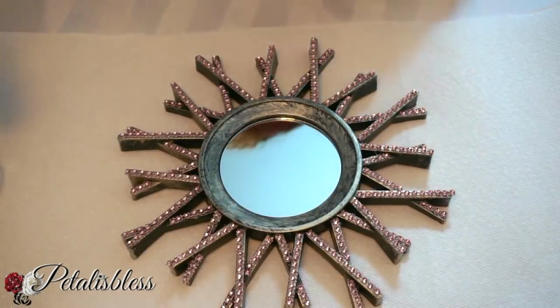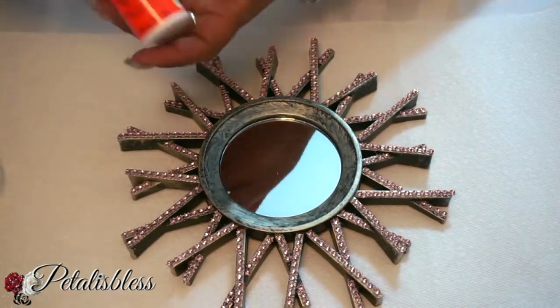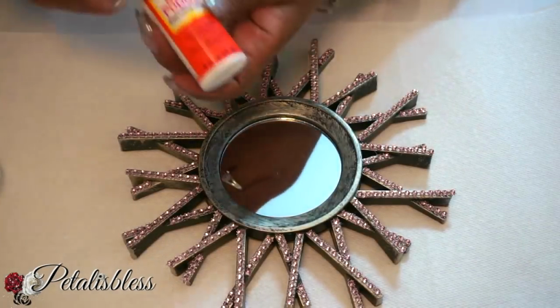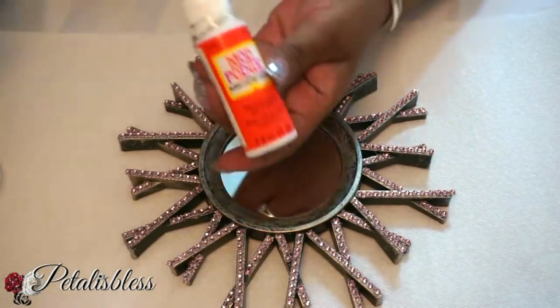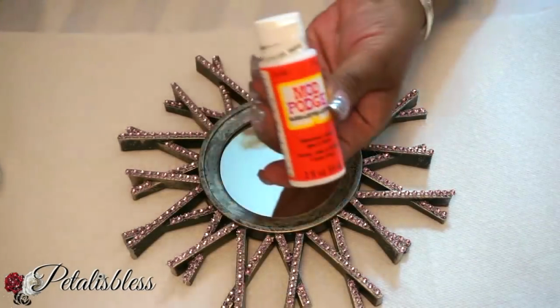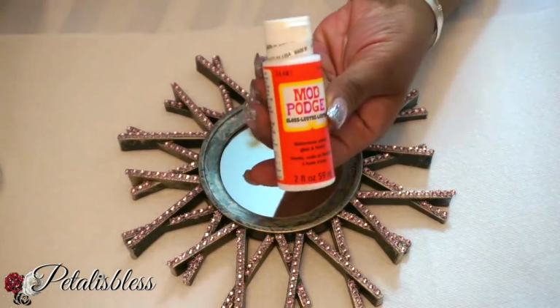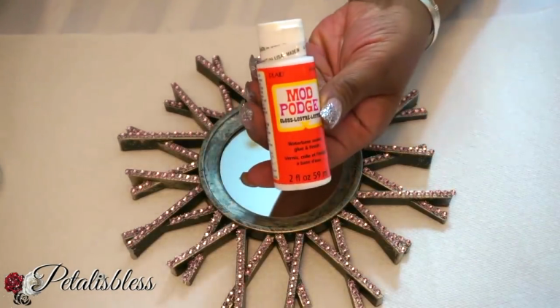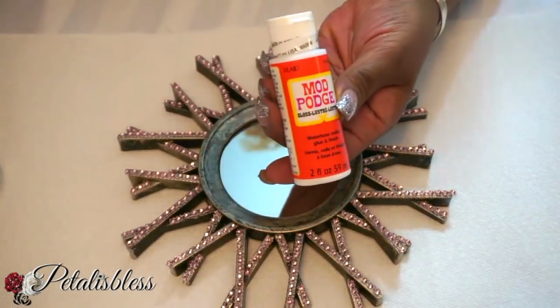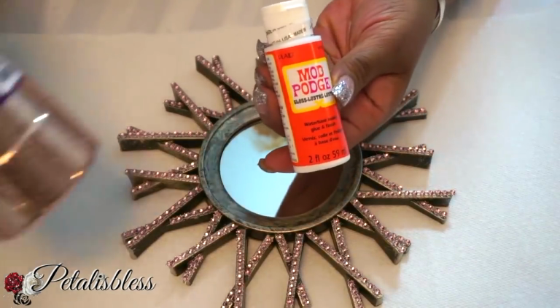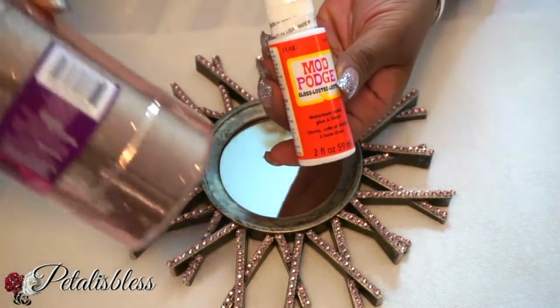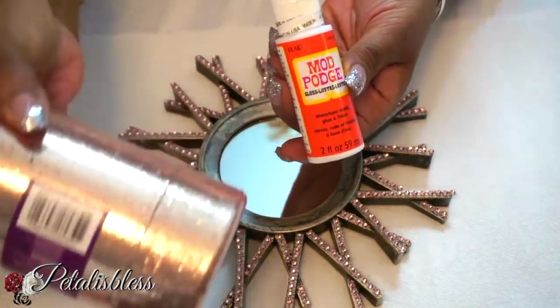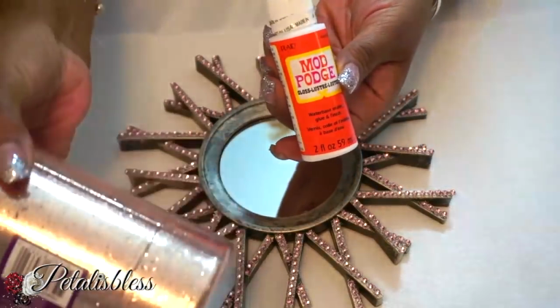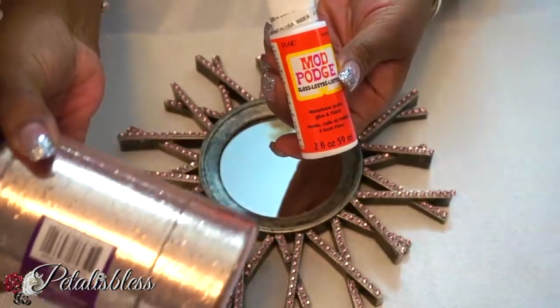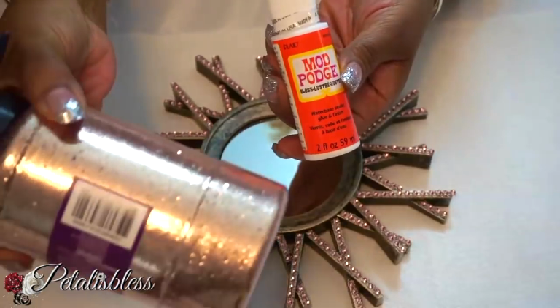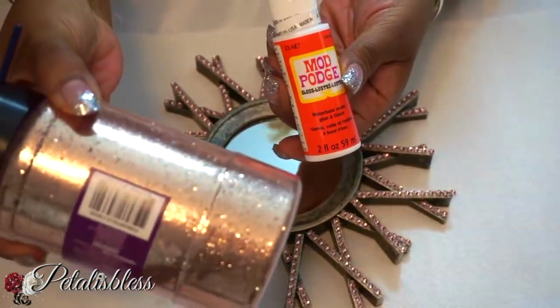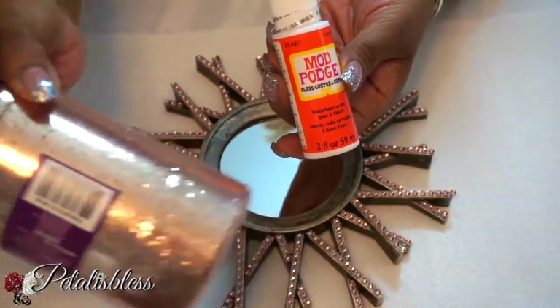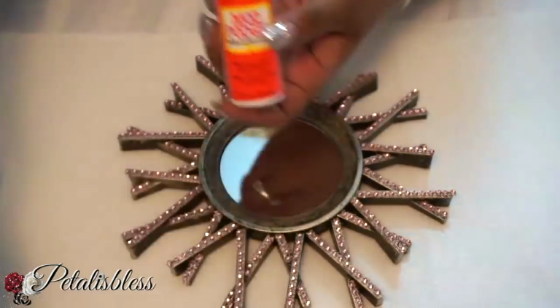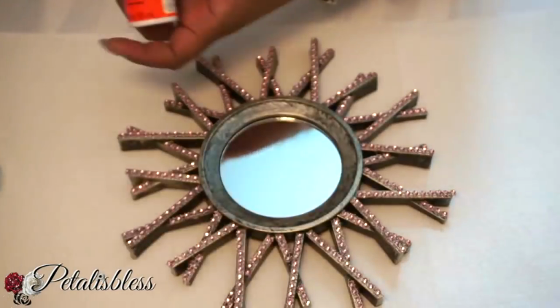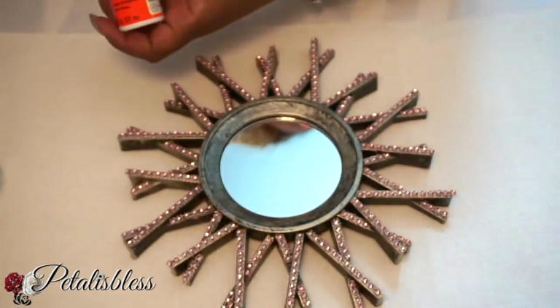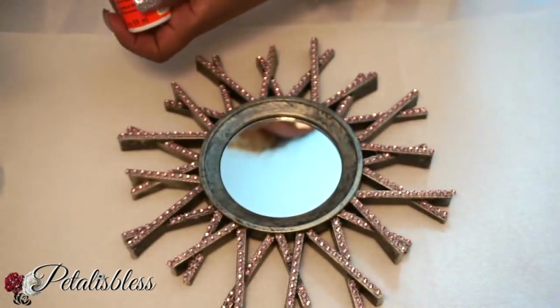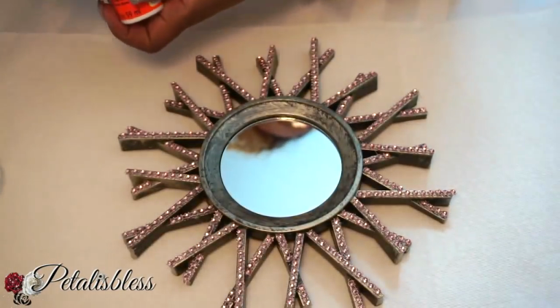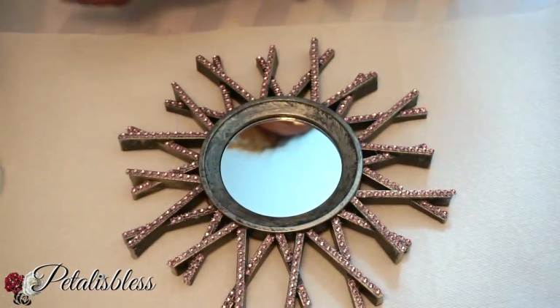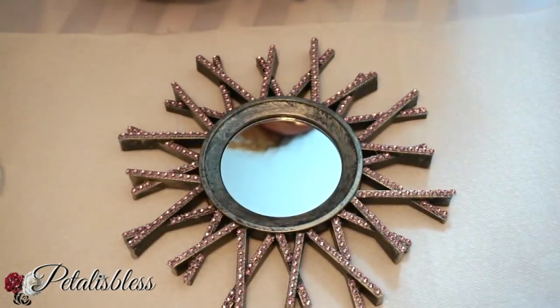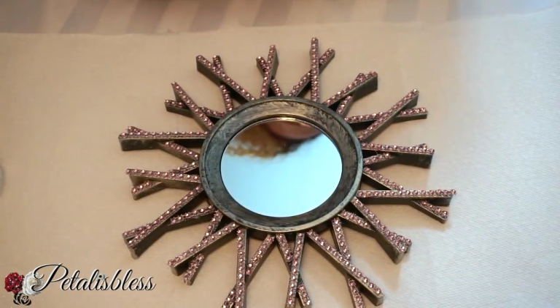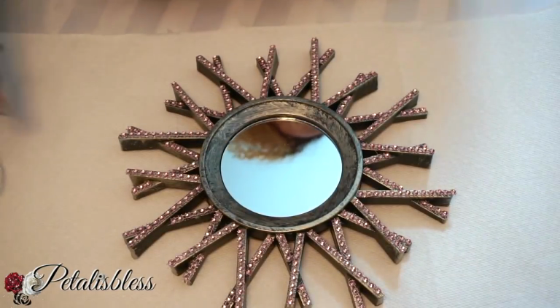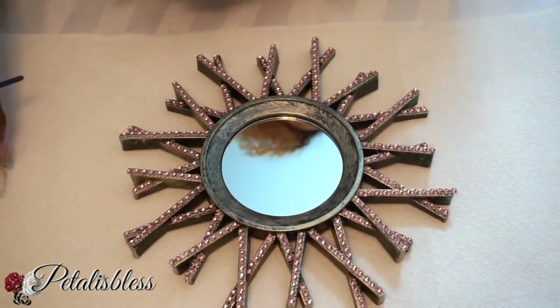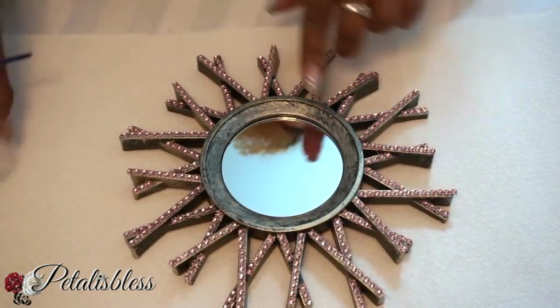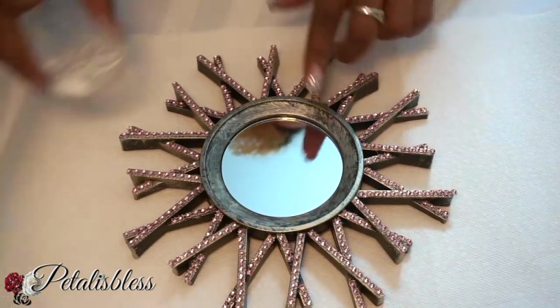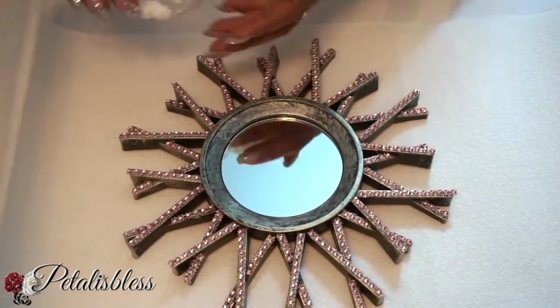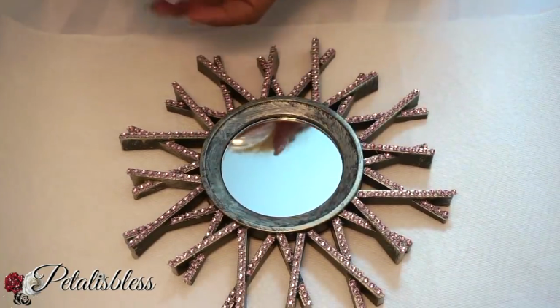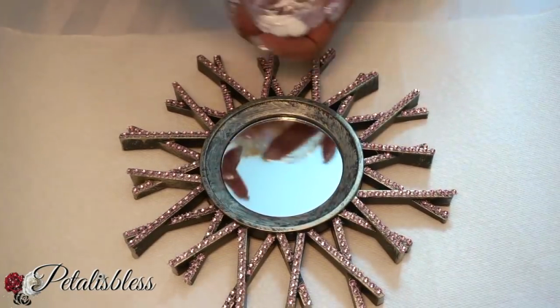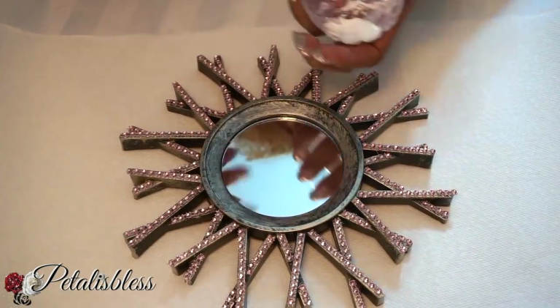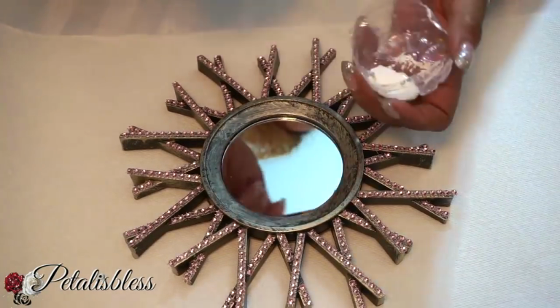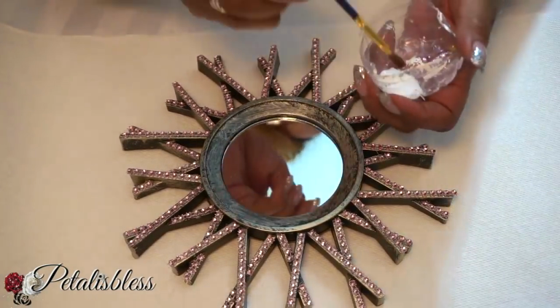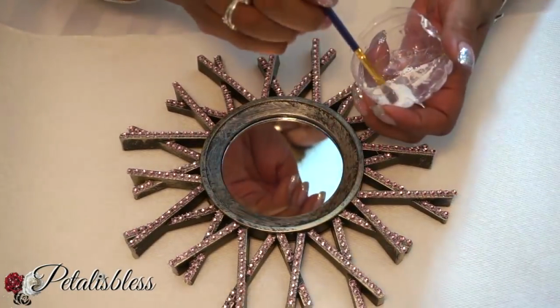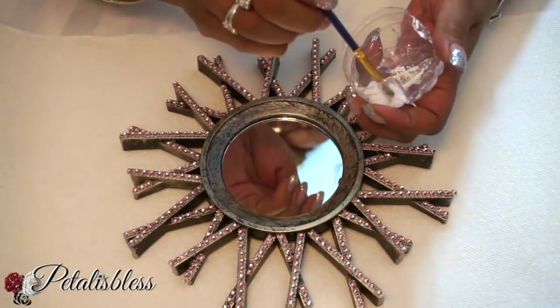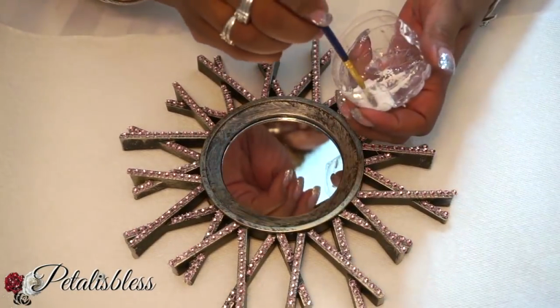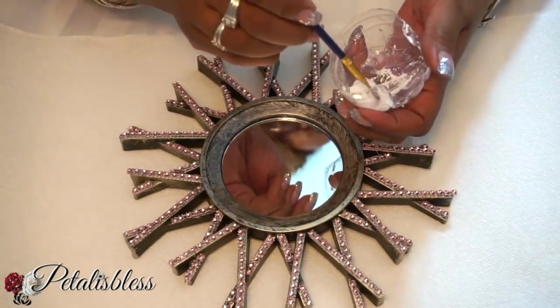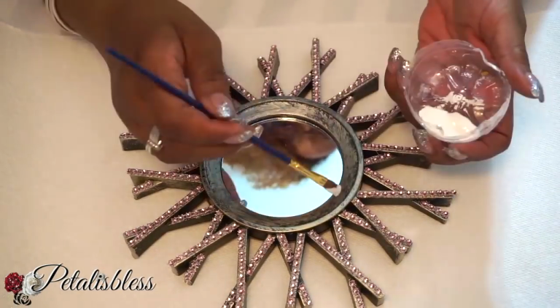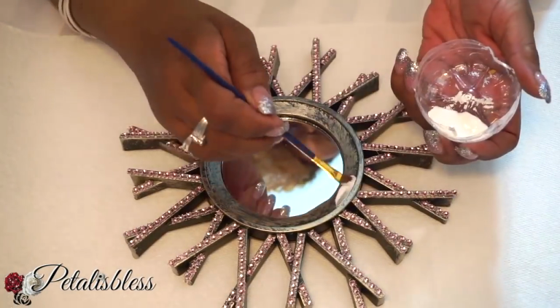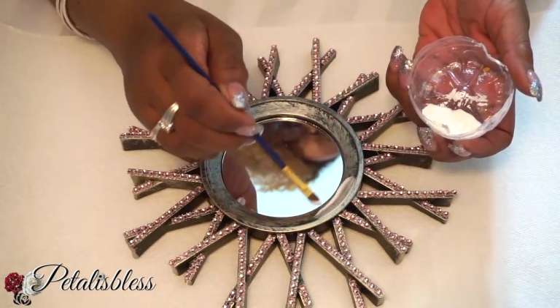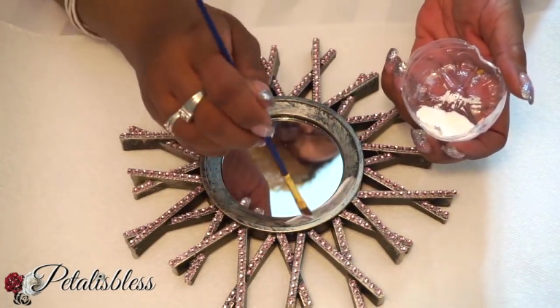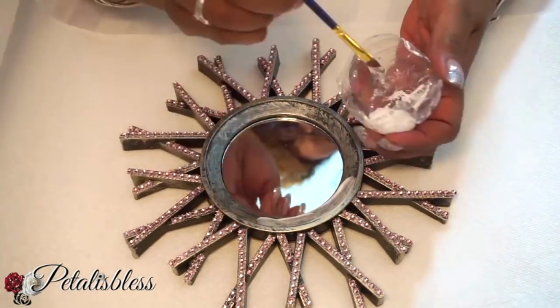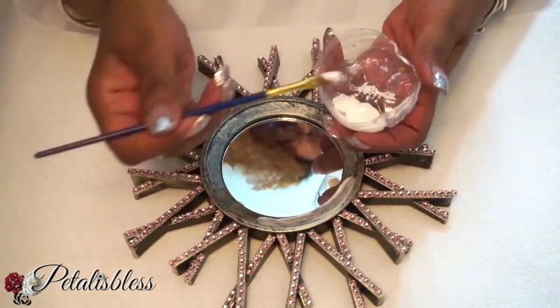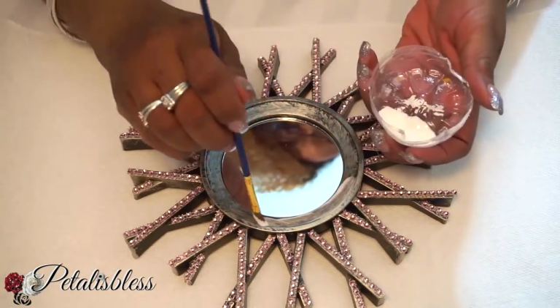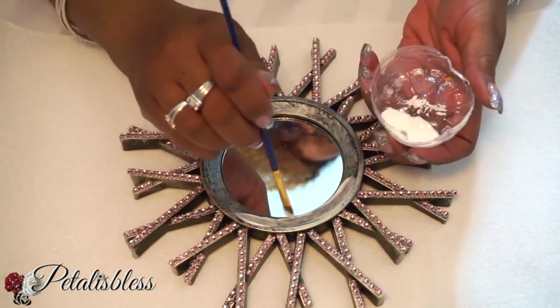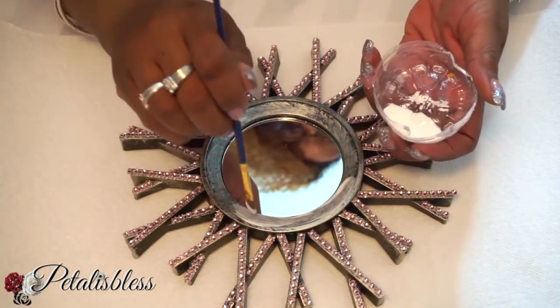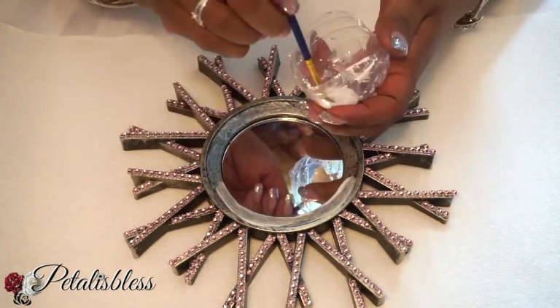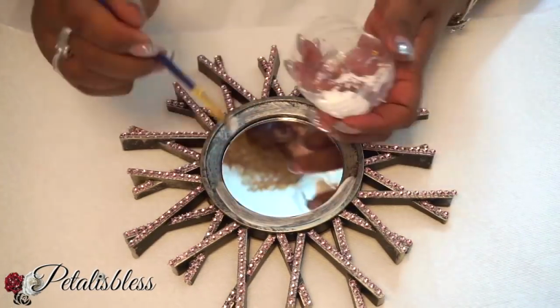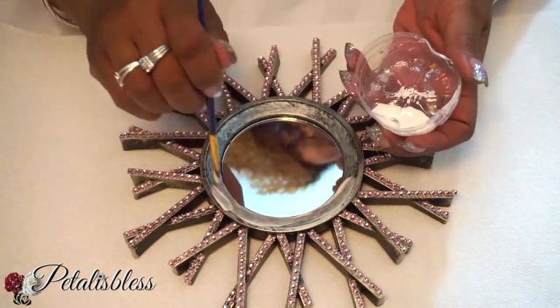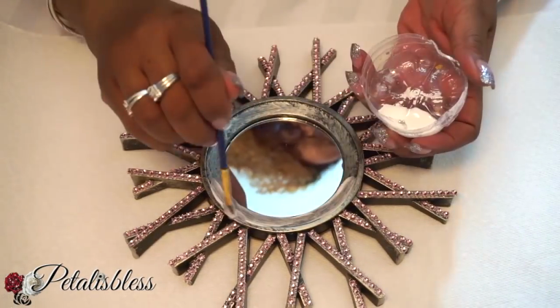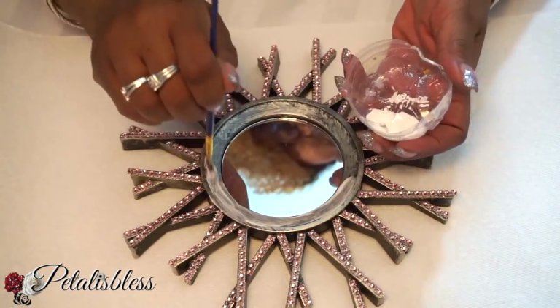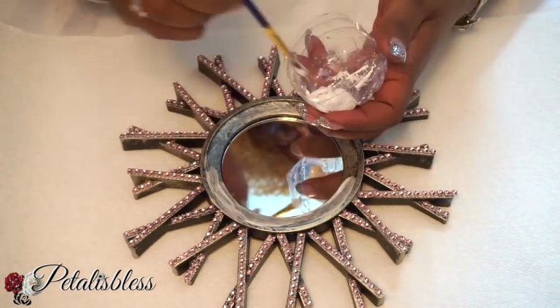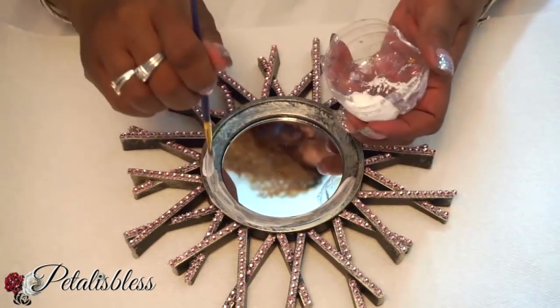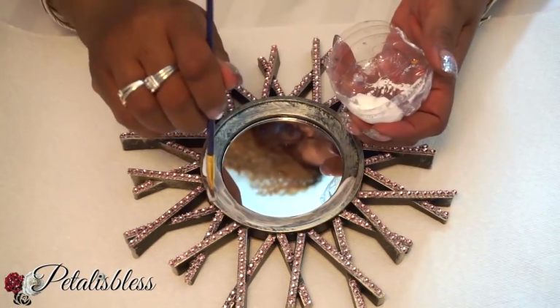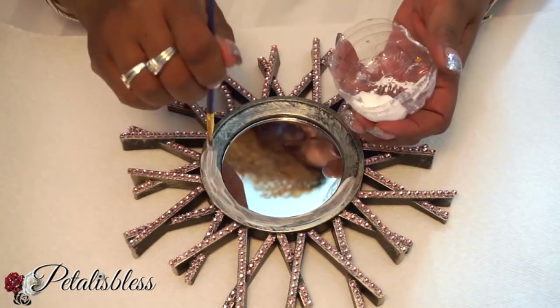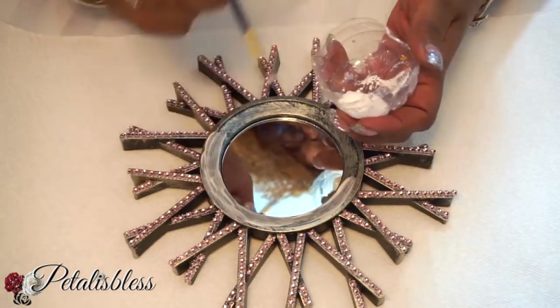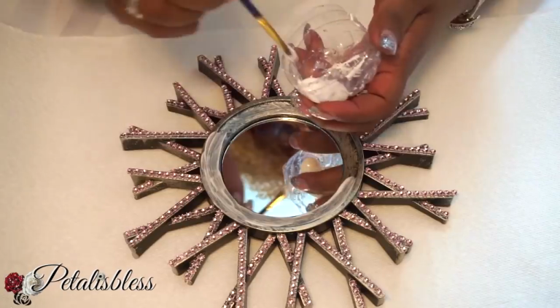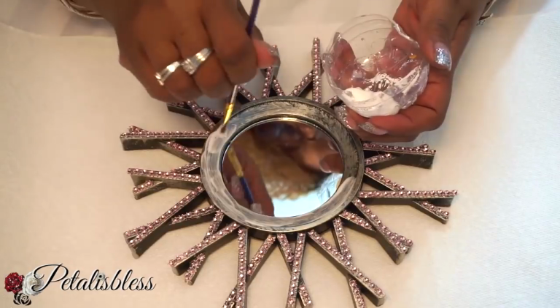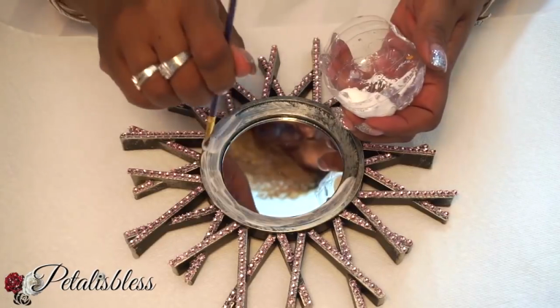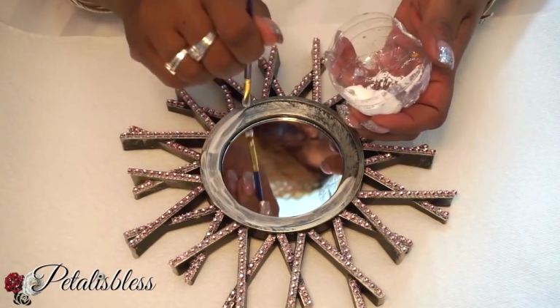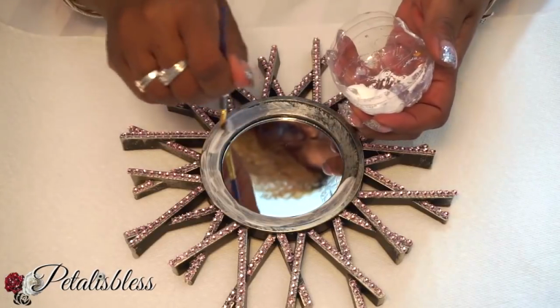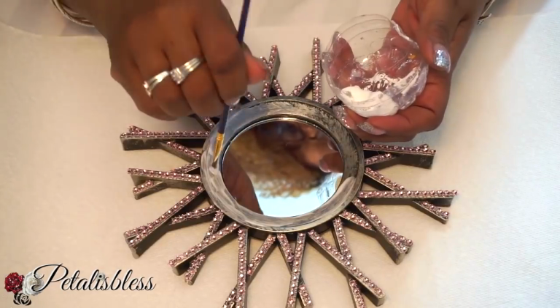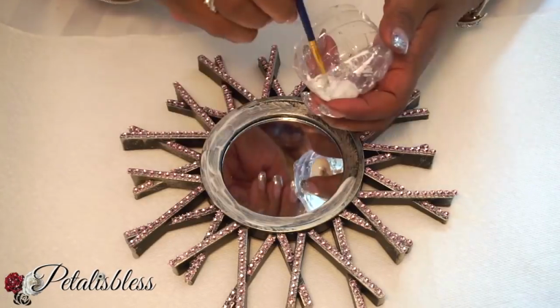Now we'll be using the Mod Podge and the rose gold glitter and we're just gonna decorate the inside of the mirror.